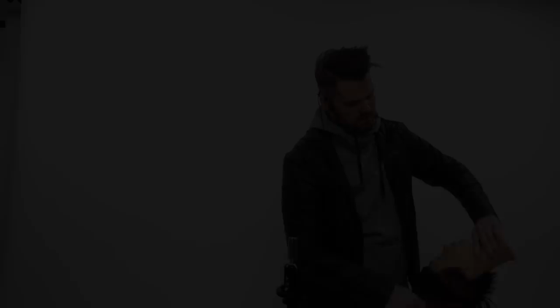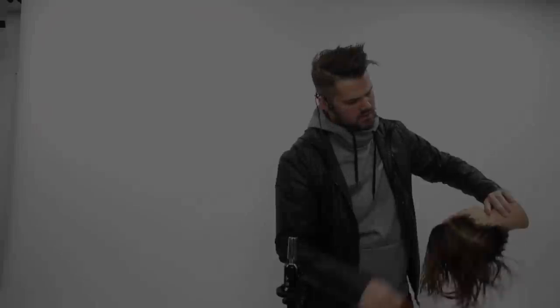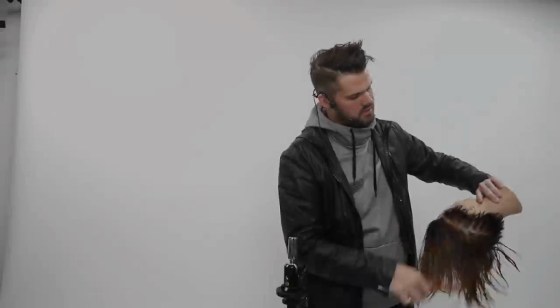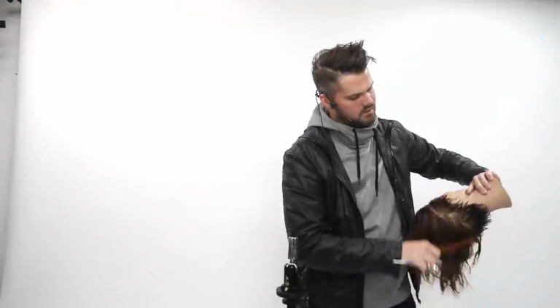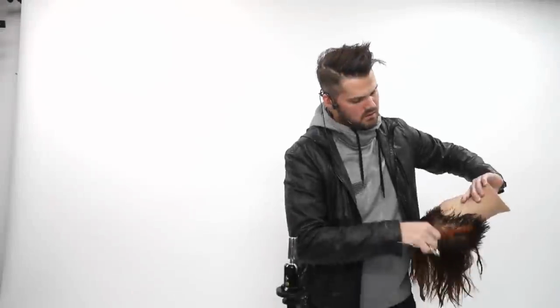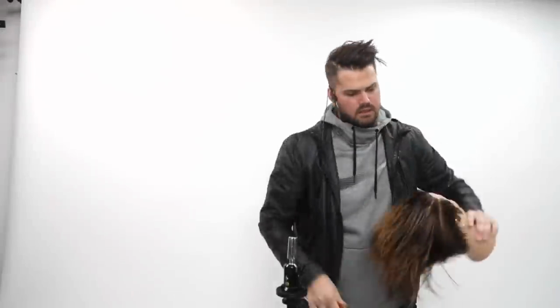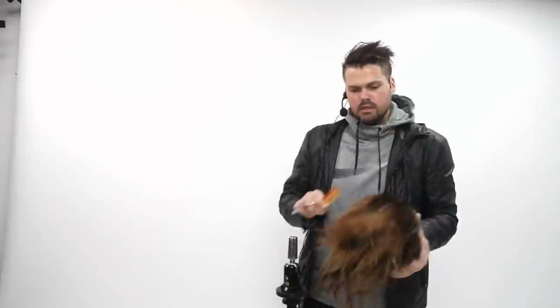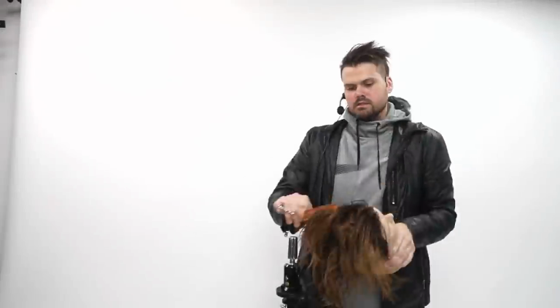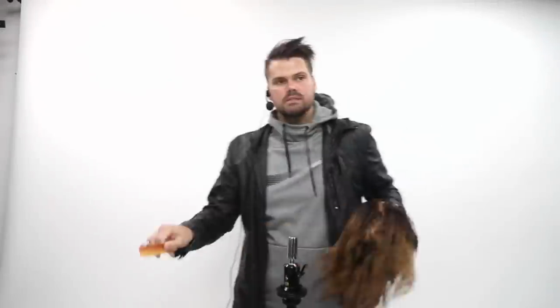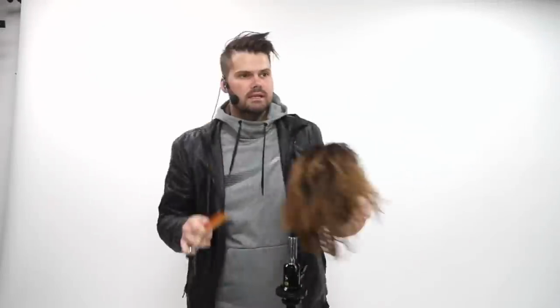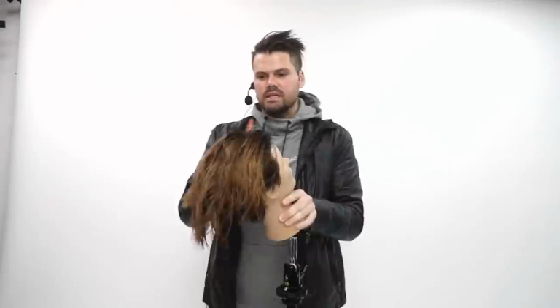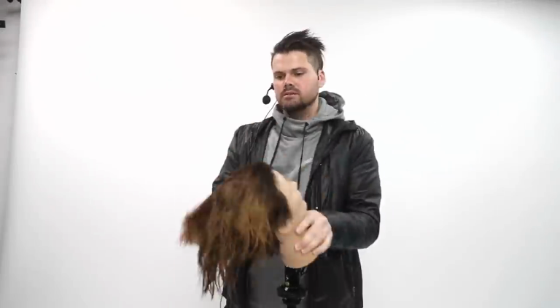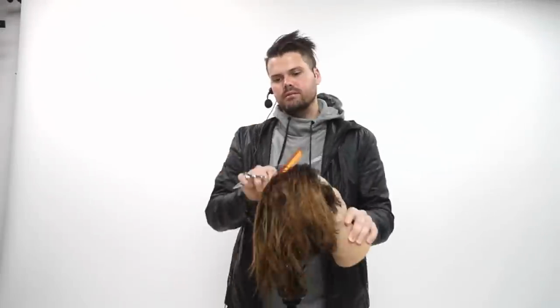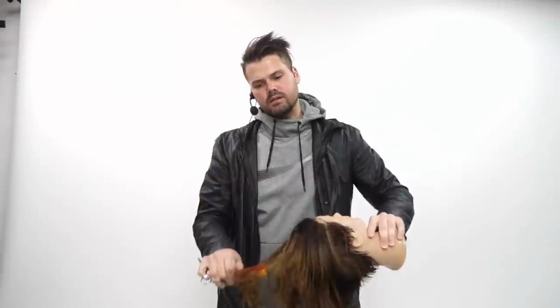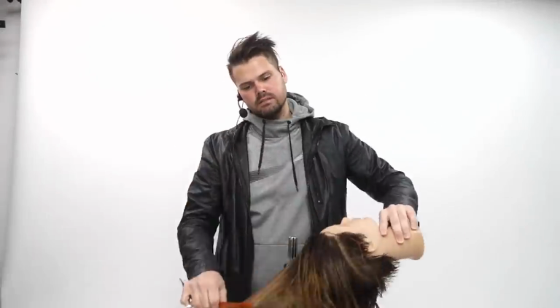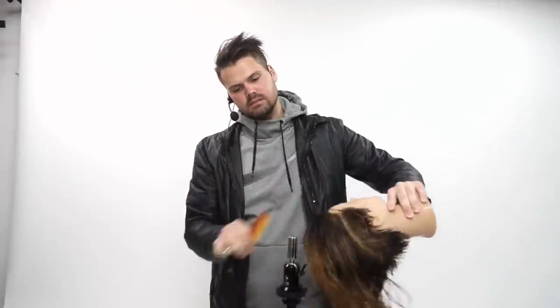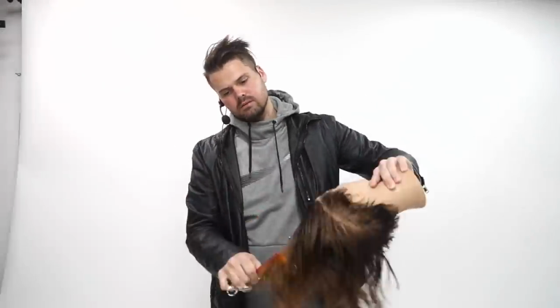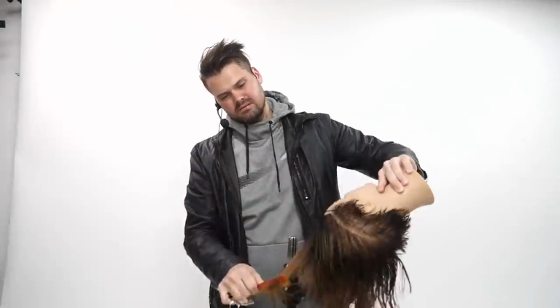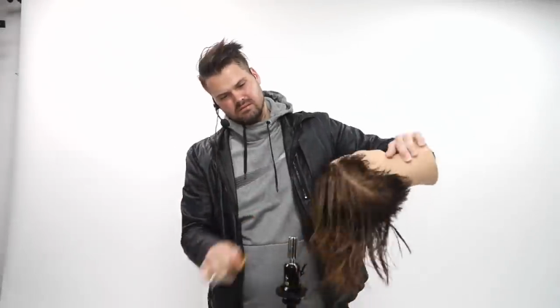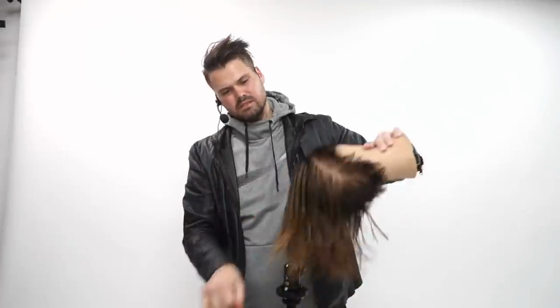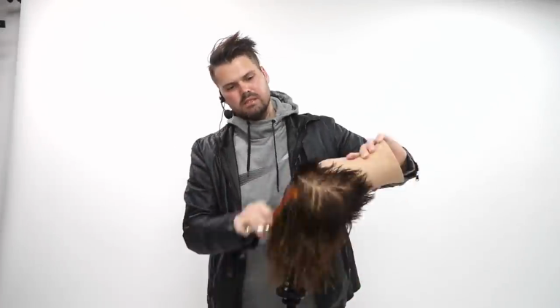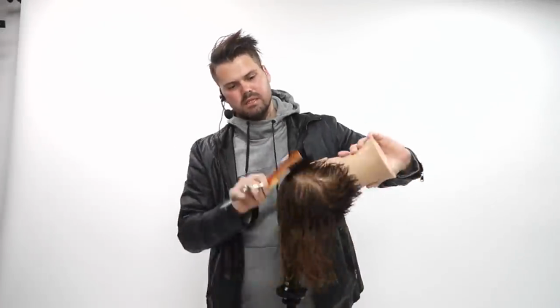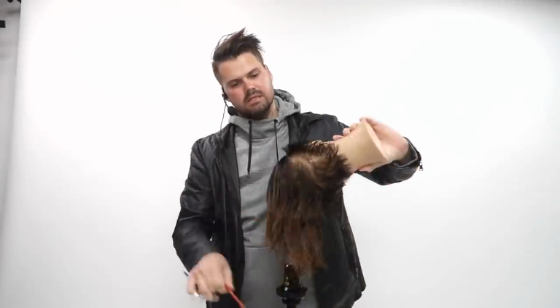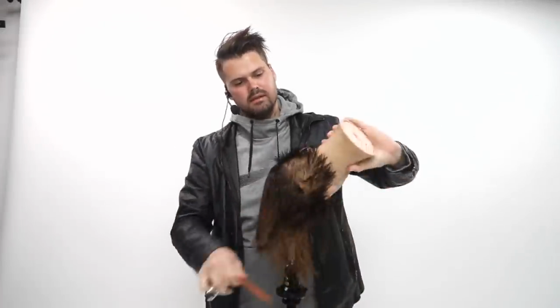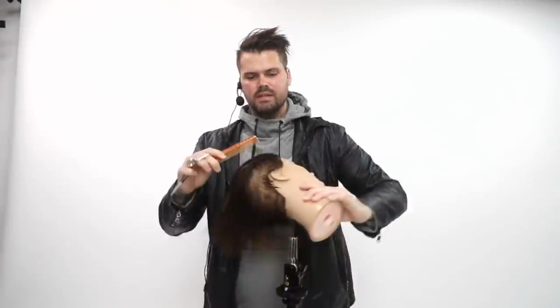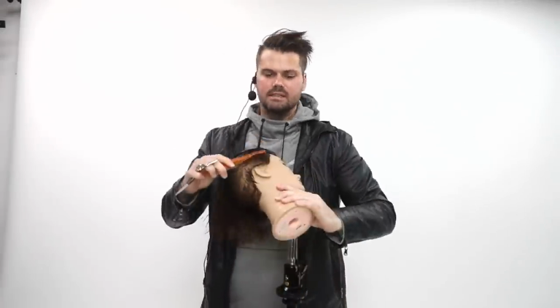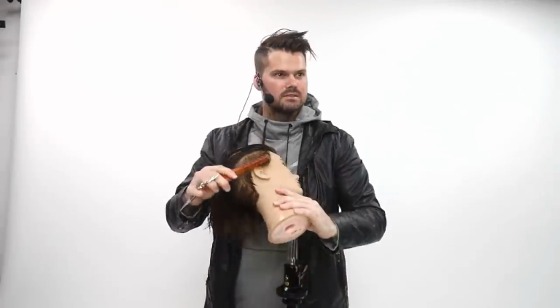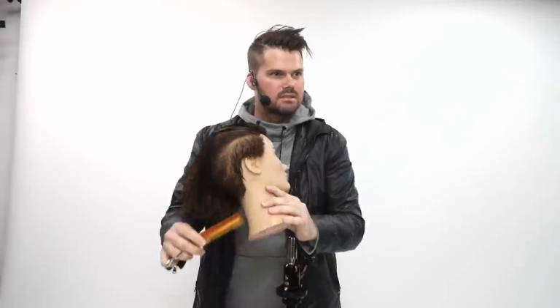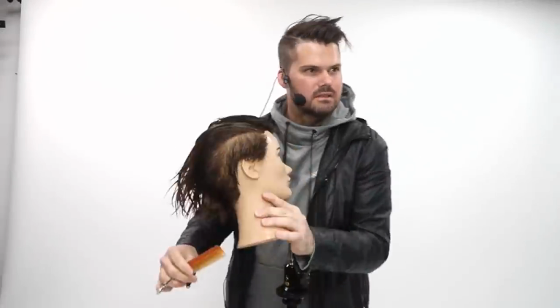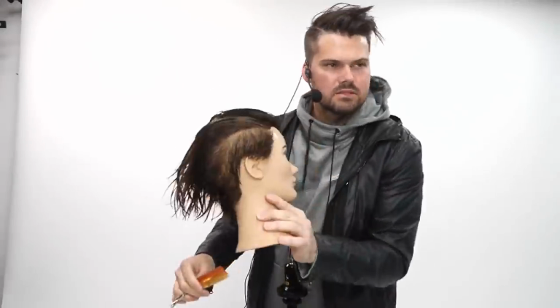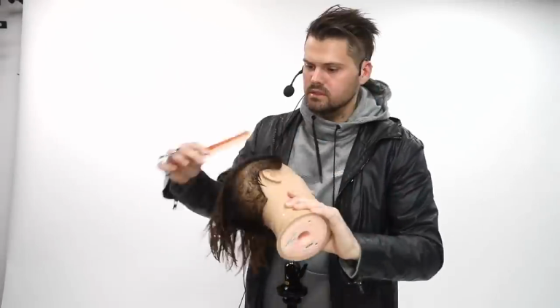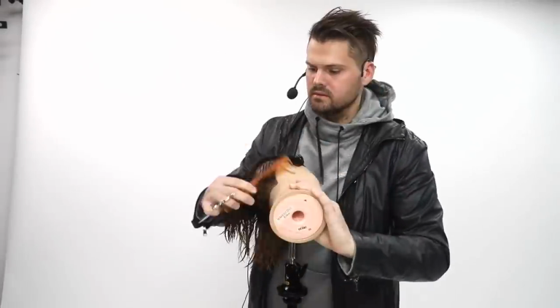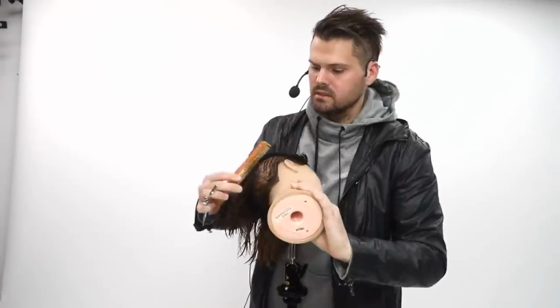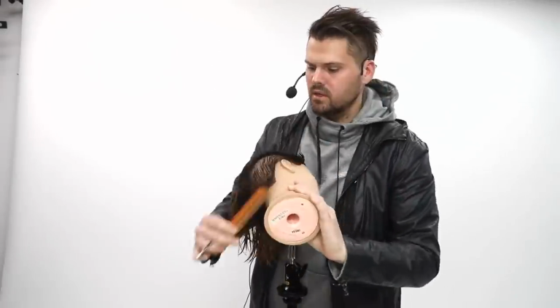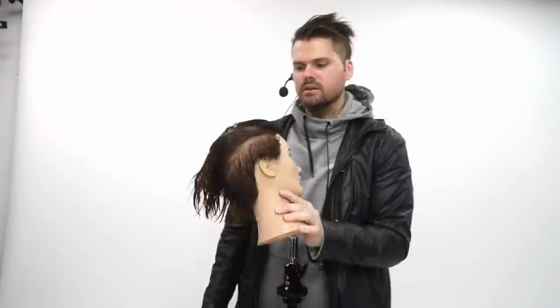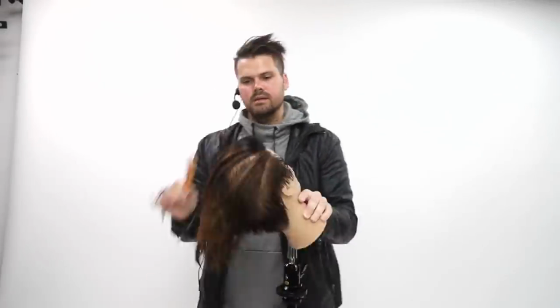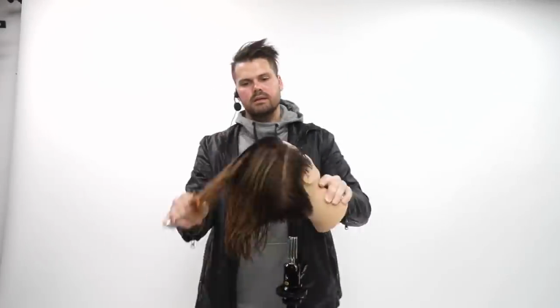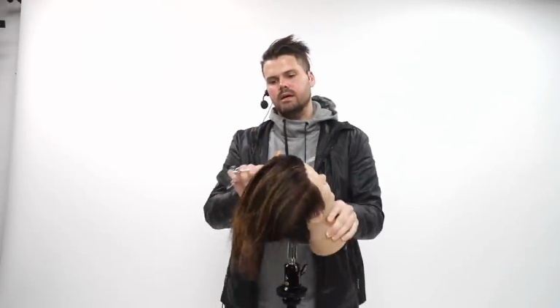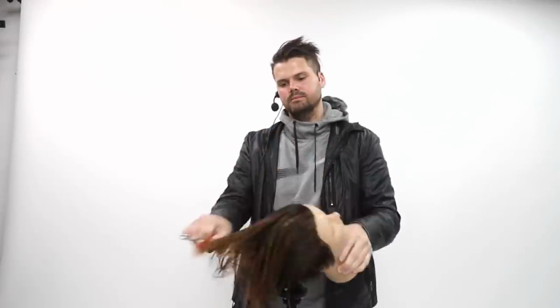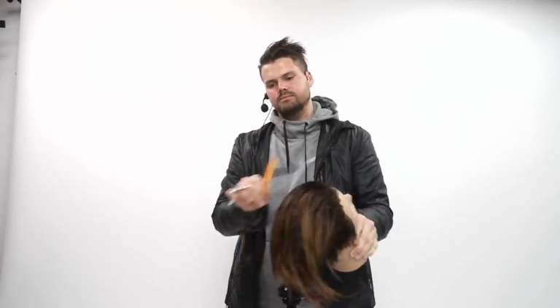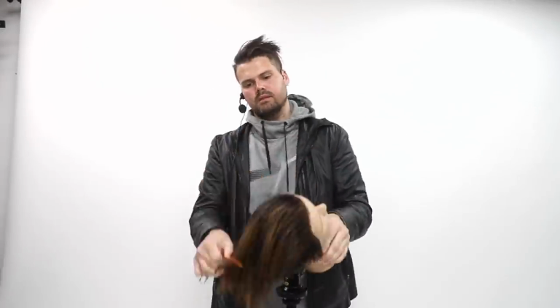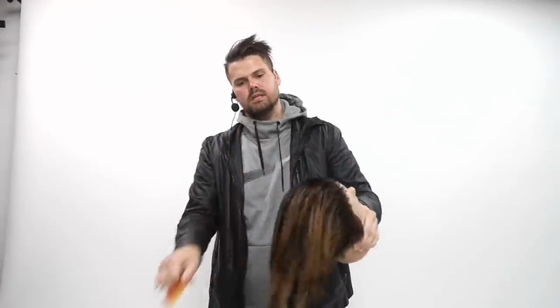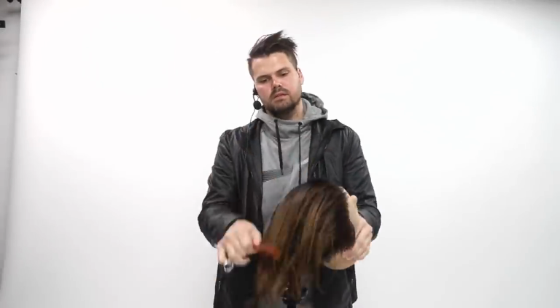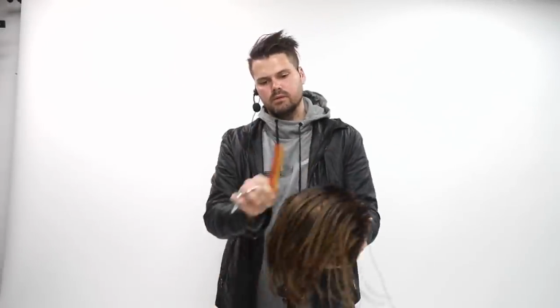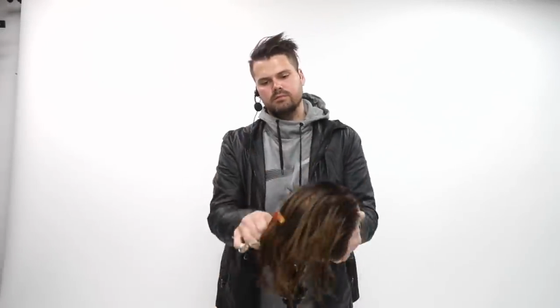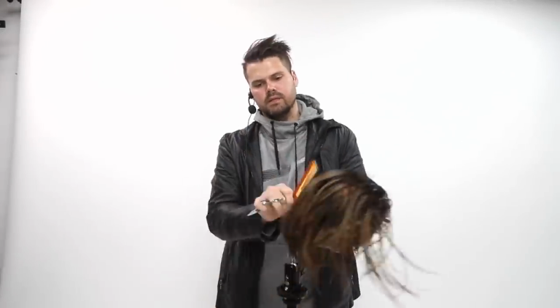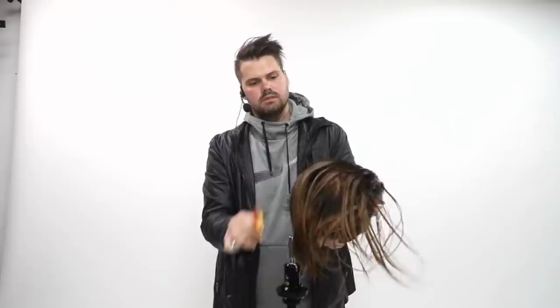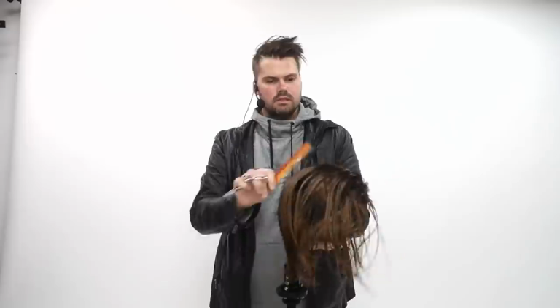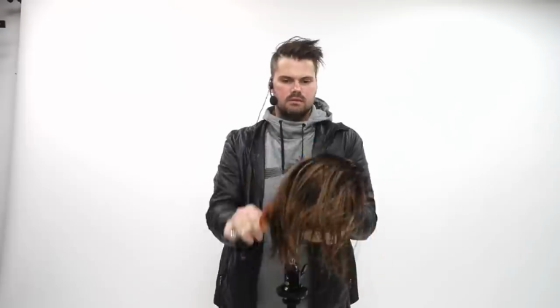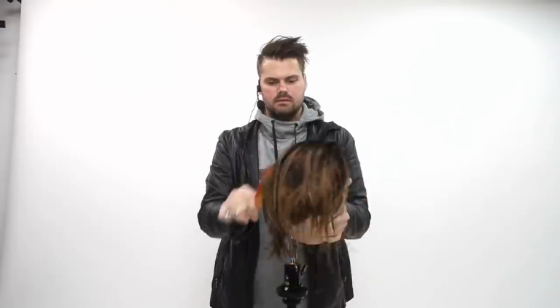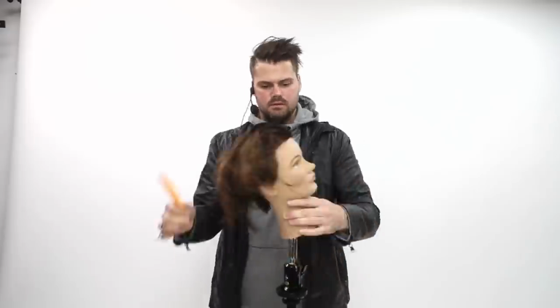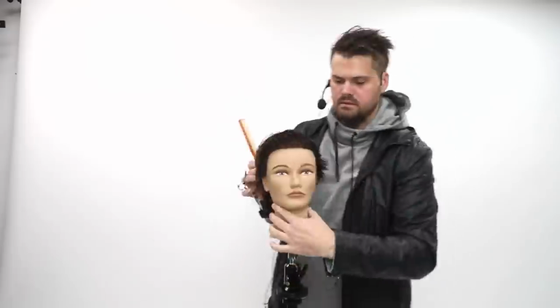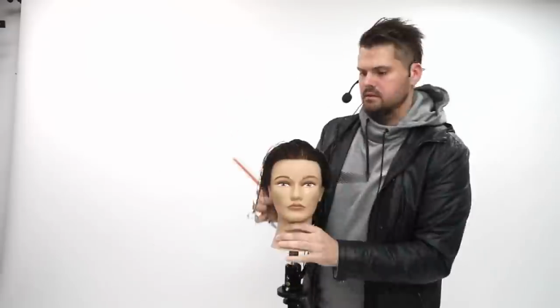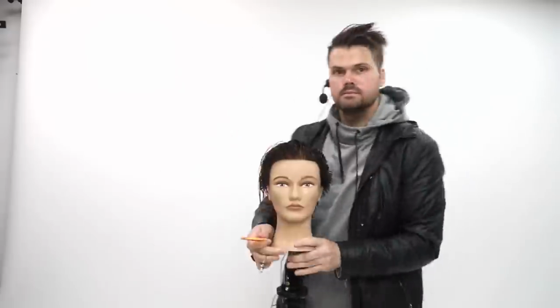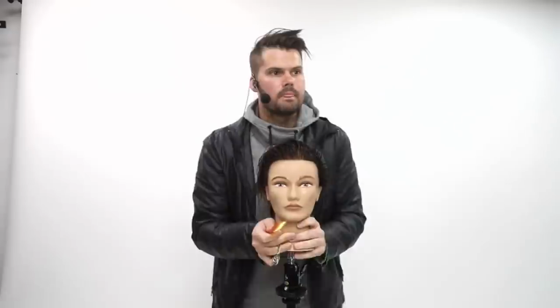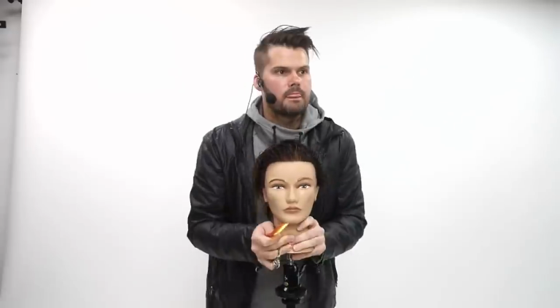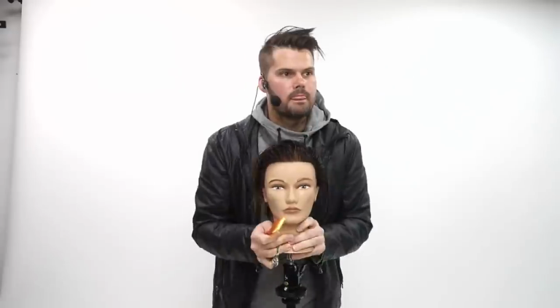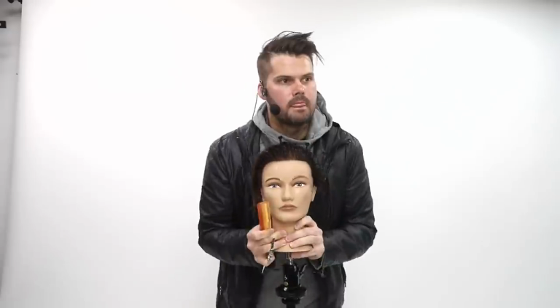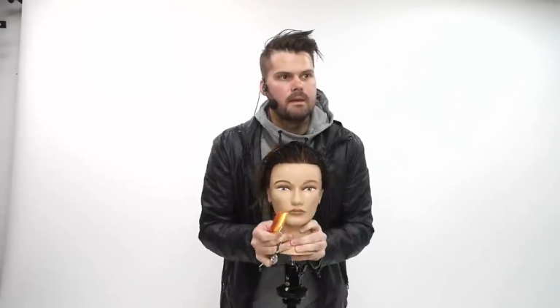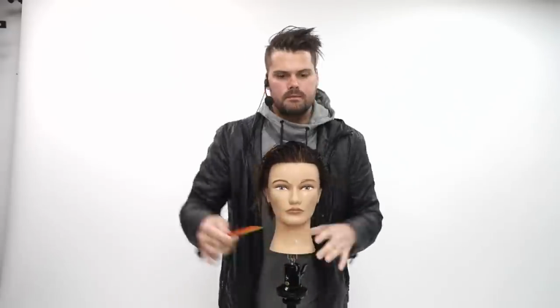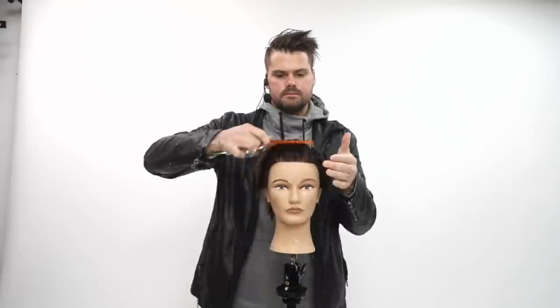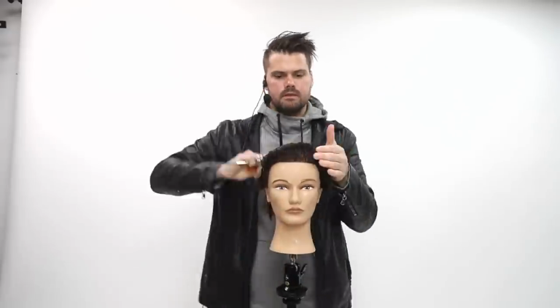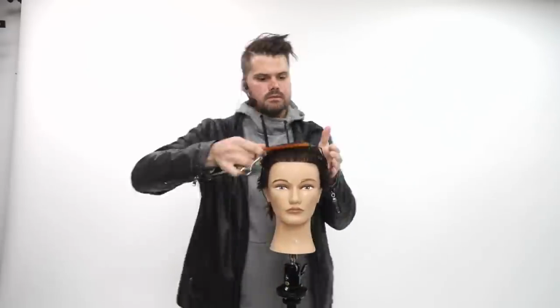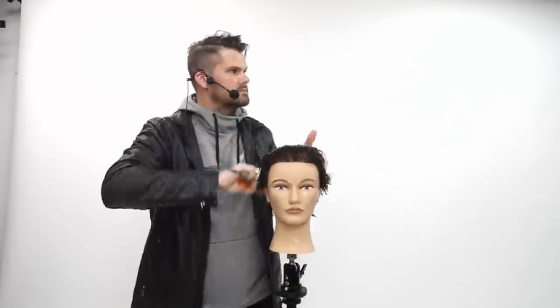This mannequin actually has a little bit of an undercut. I wanted to recycle this thing, but it's actually gonna kind of work to our benefit as well.